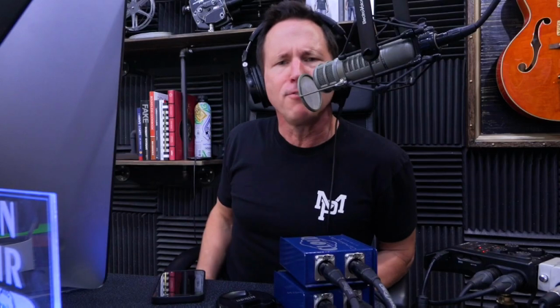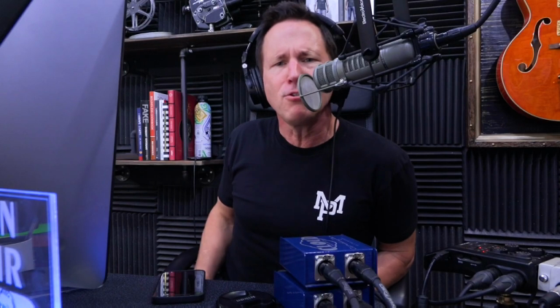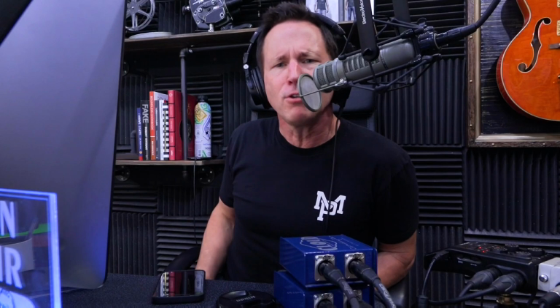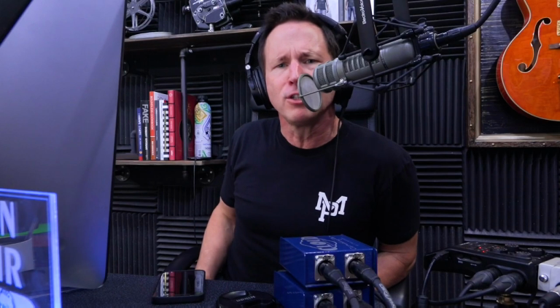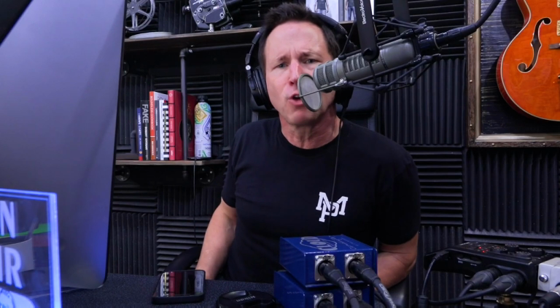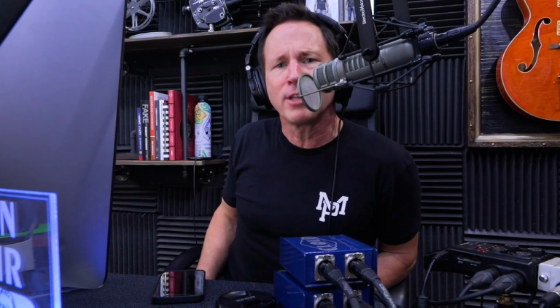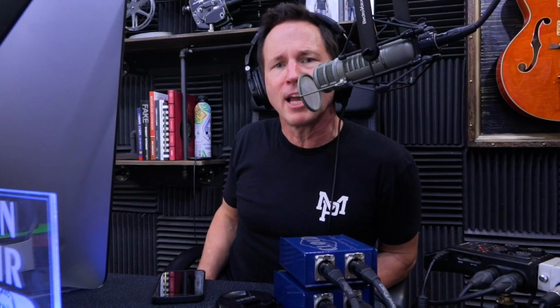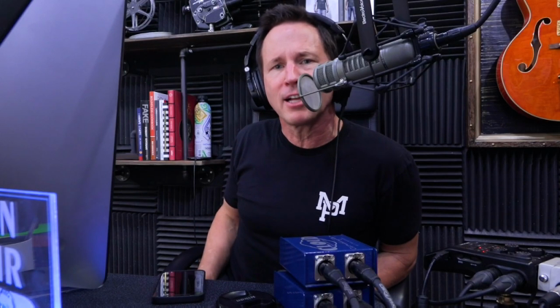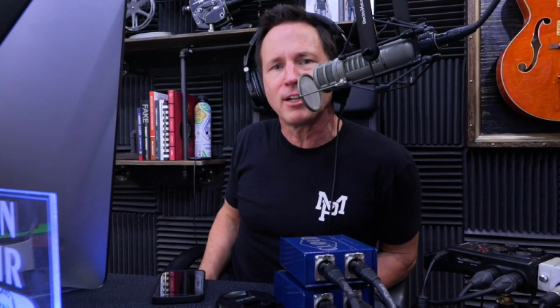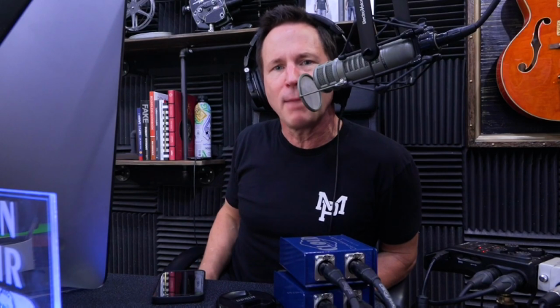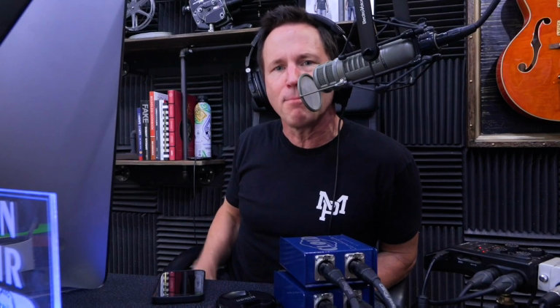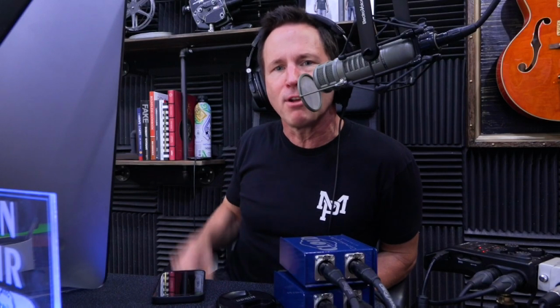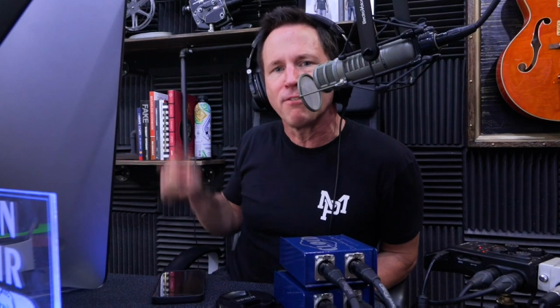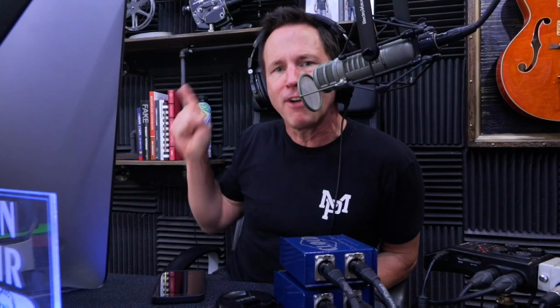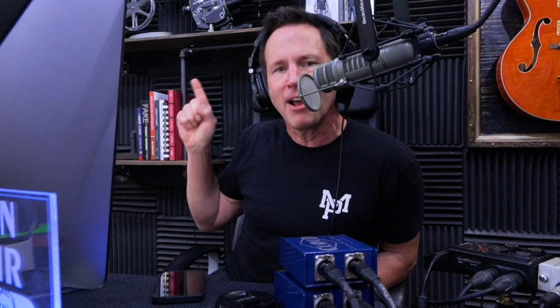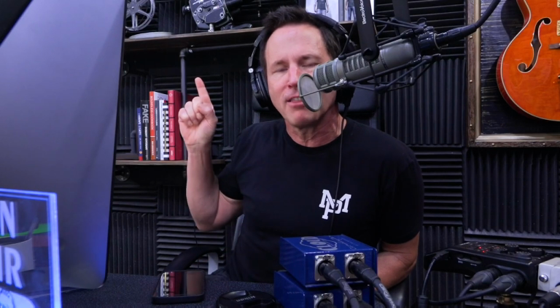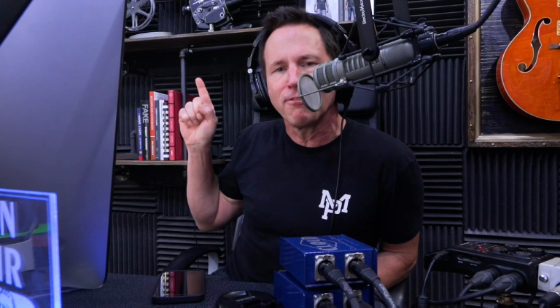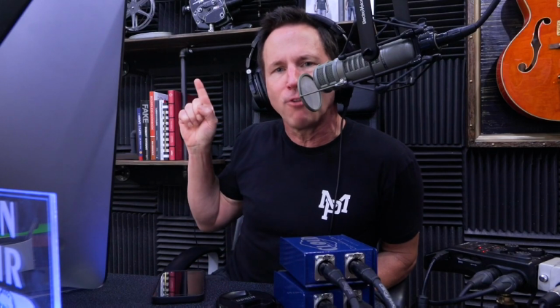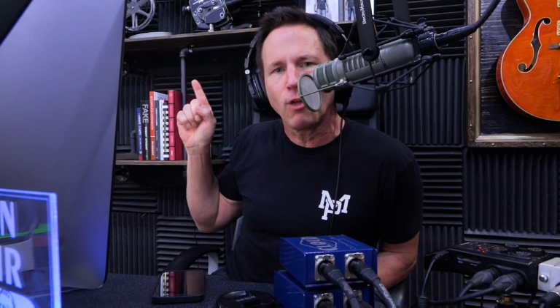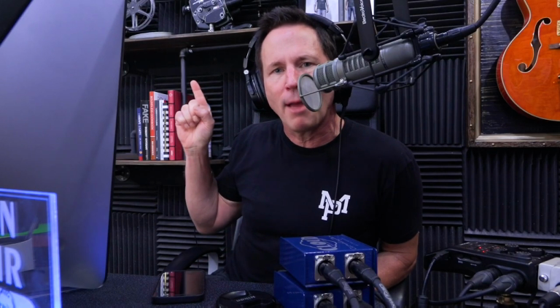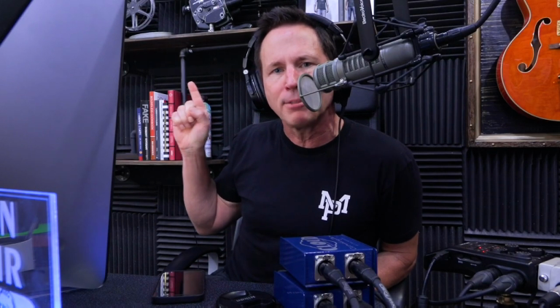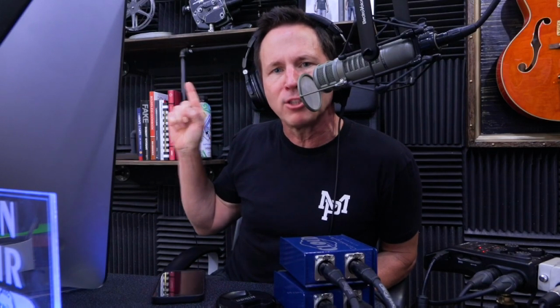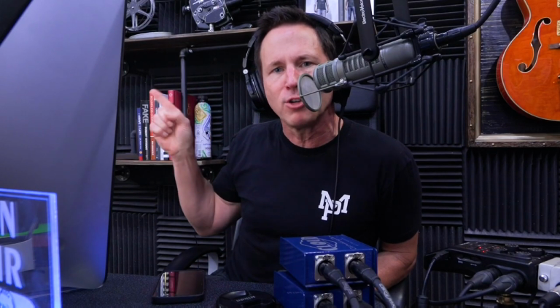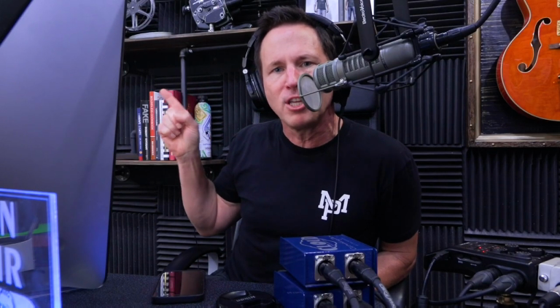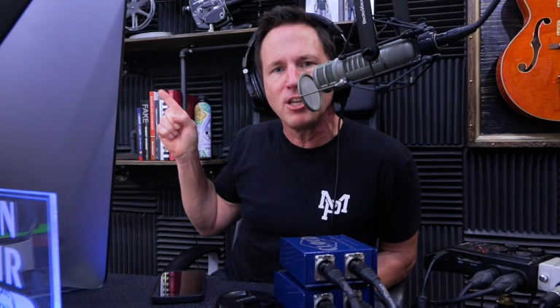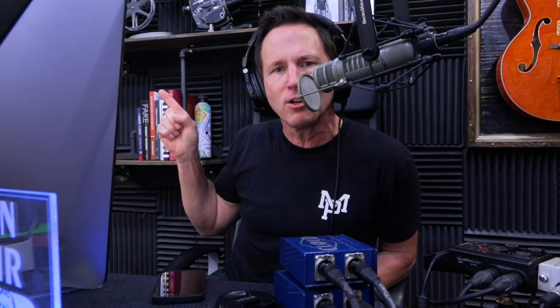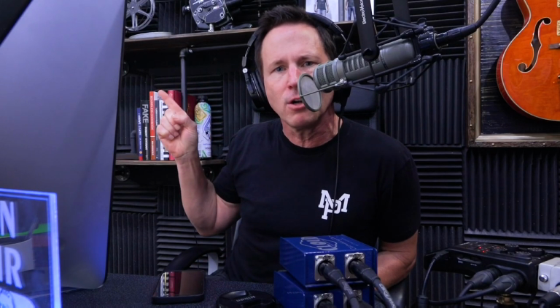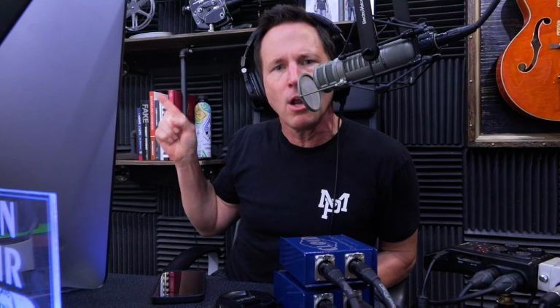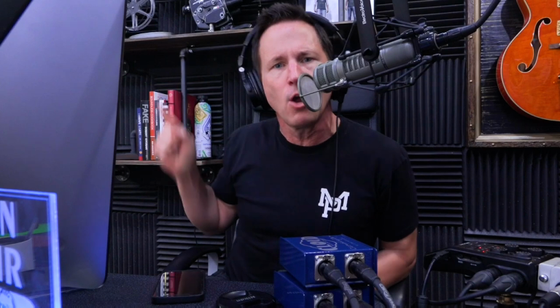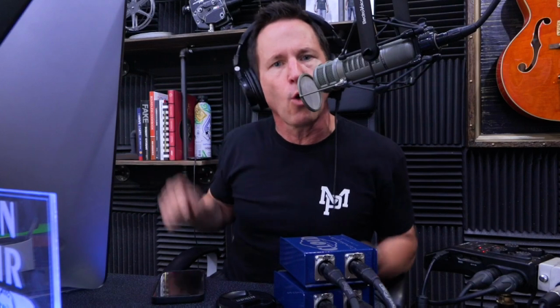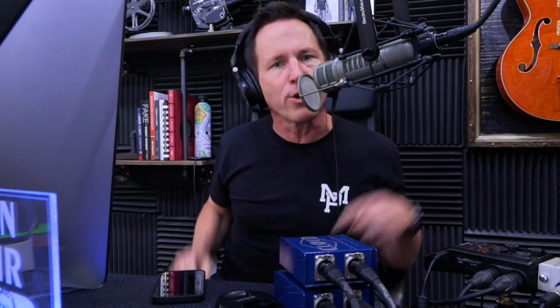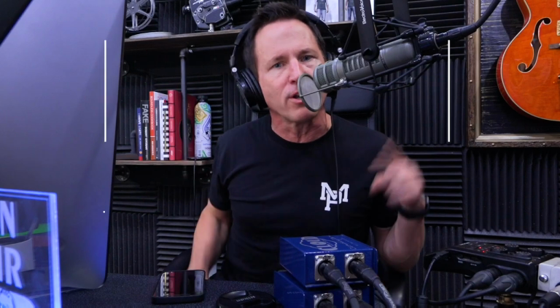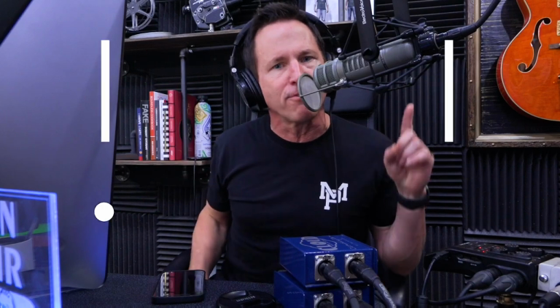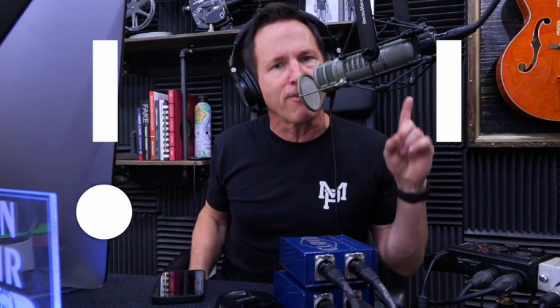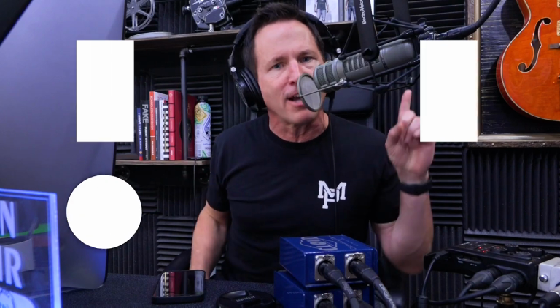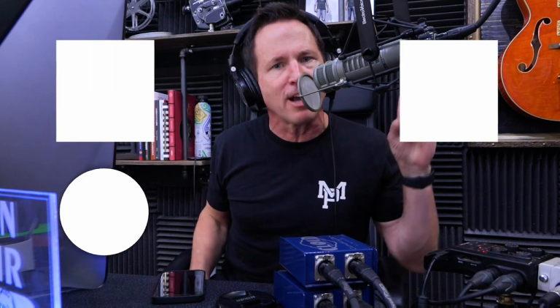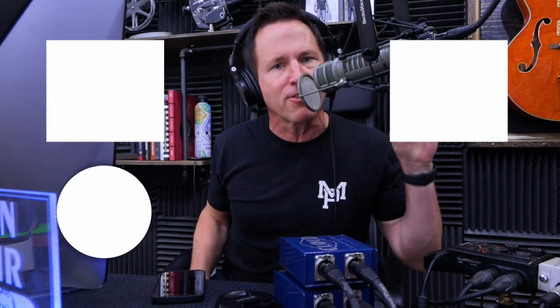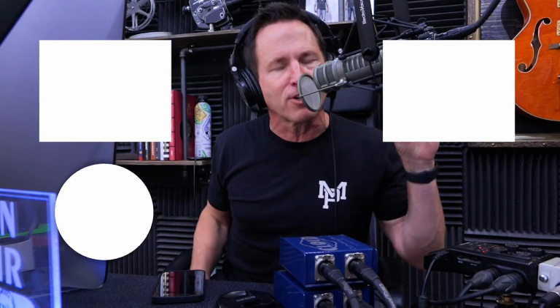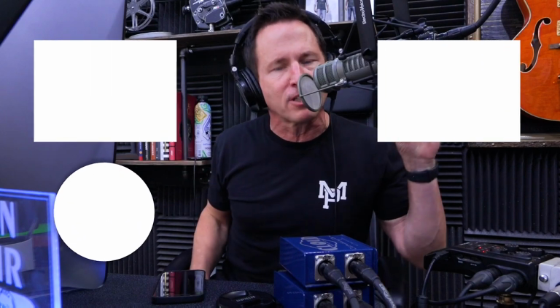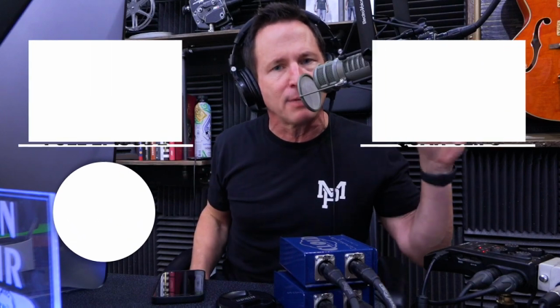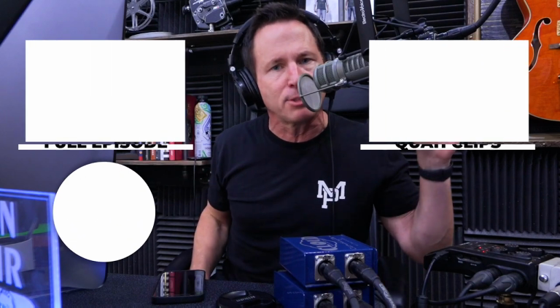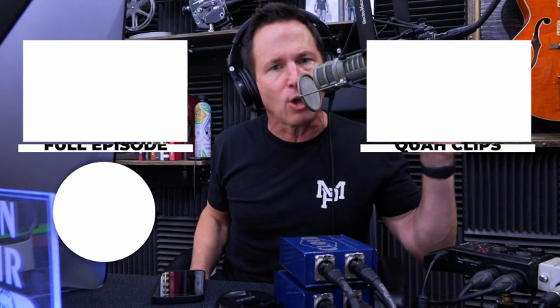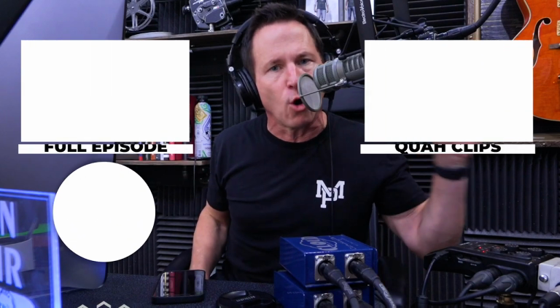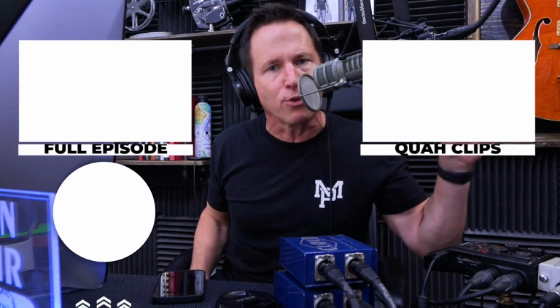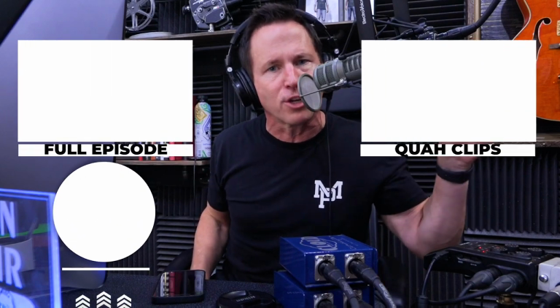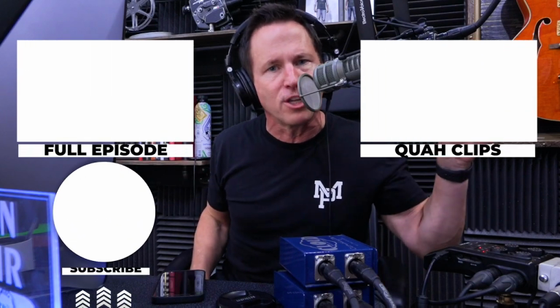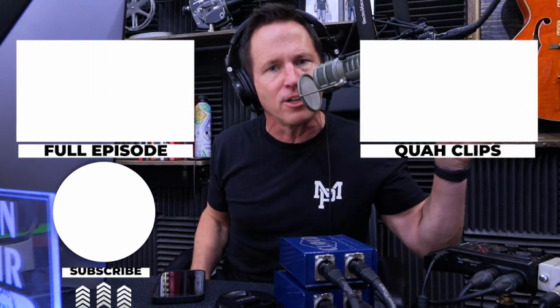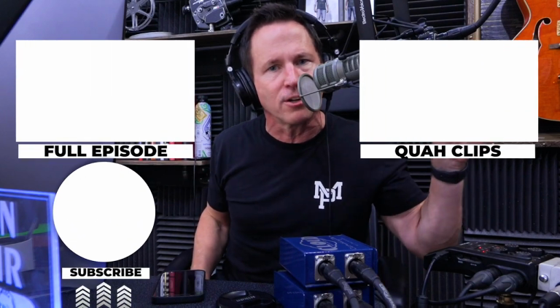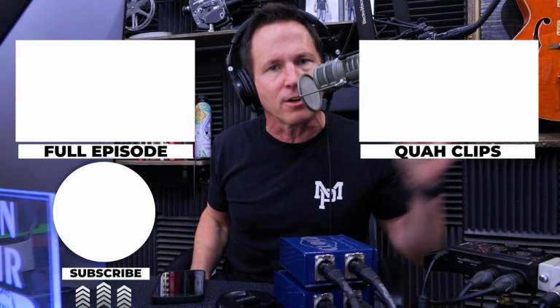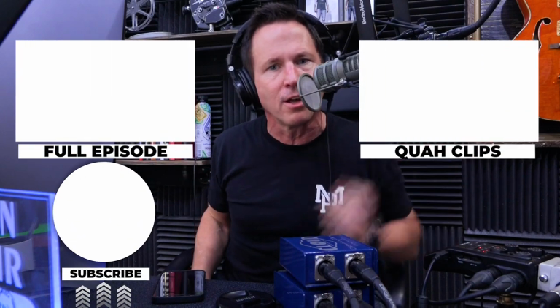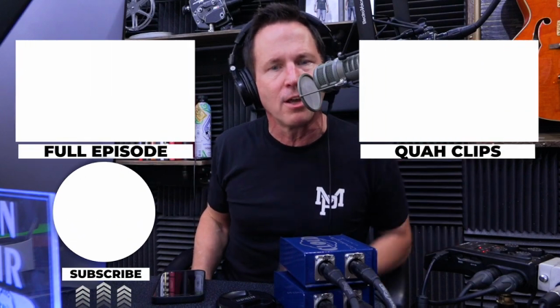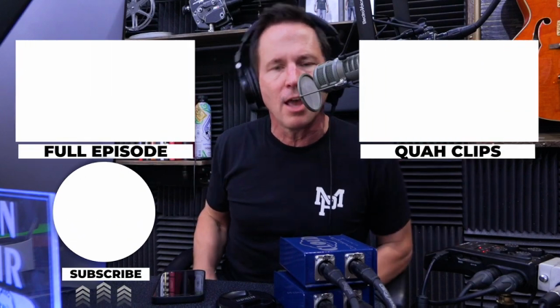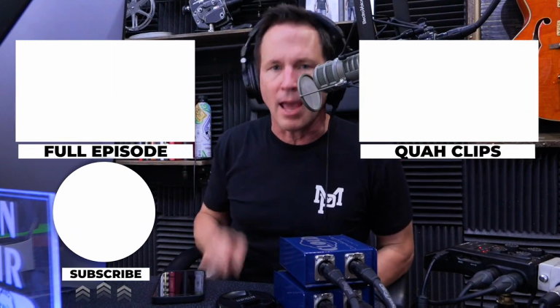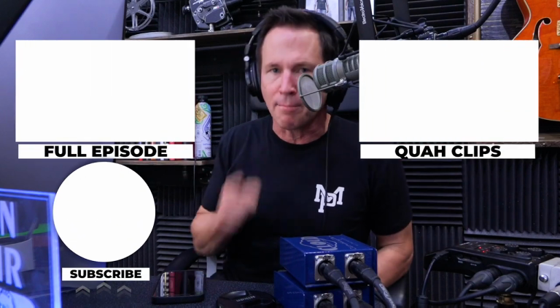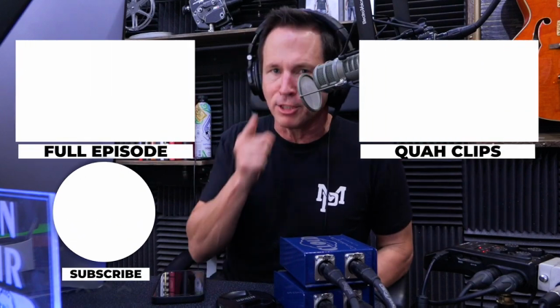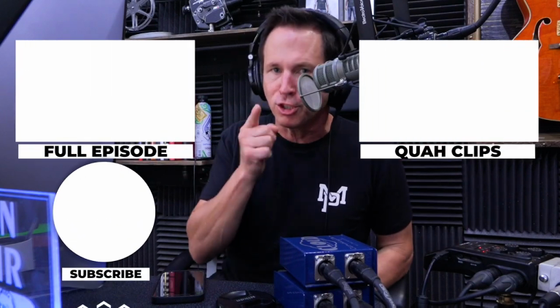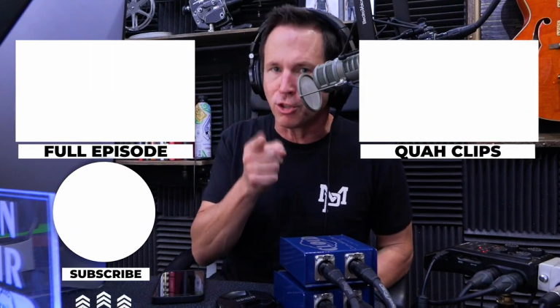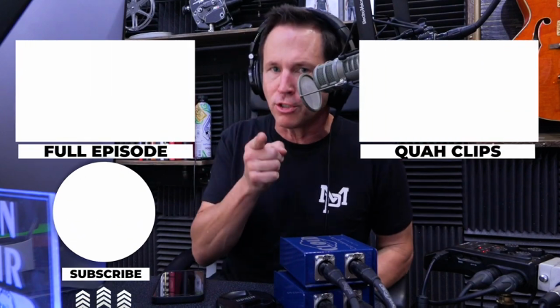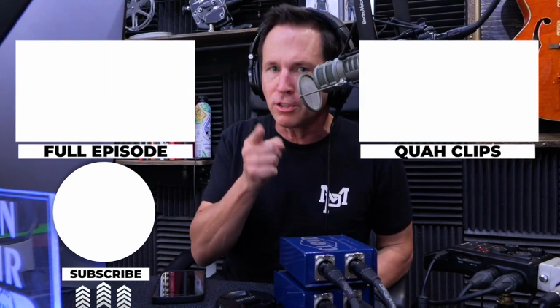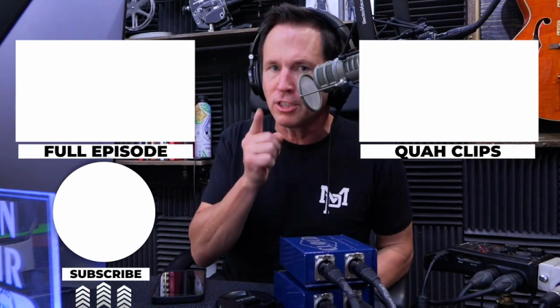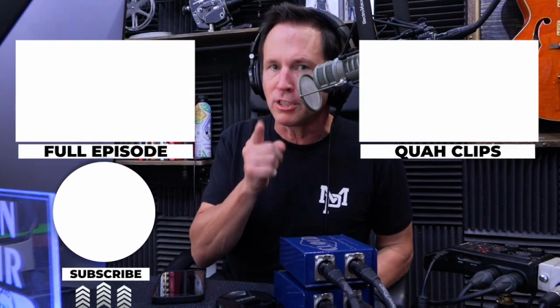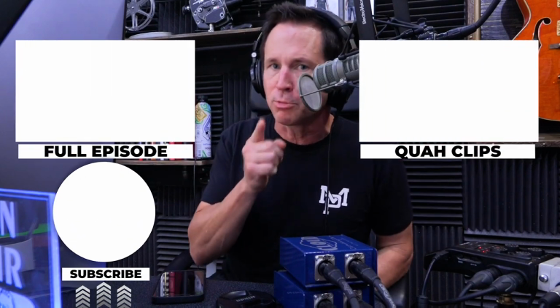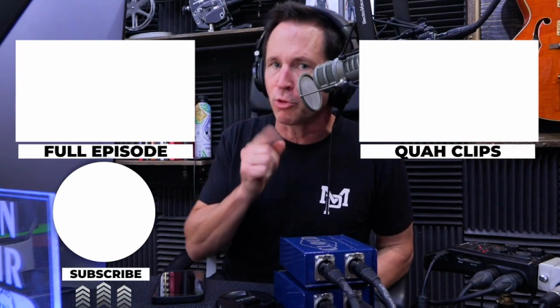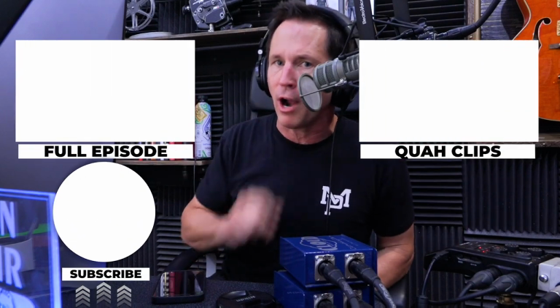If you enjoyed that clip, you can find the full episode here or other clips over here. Be sure to subscribe.